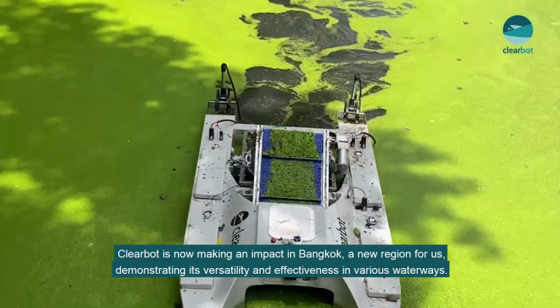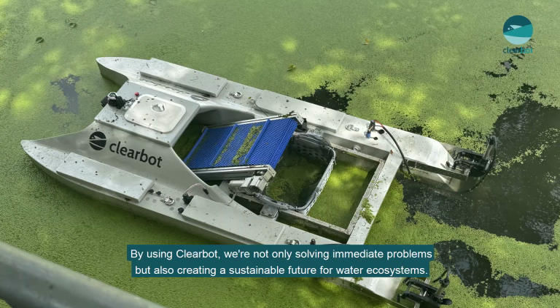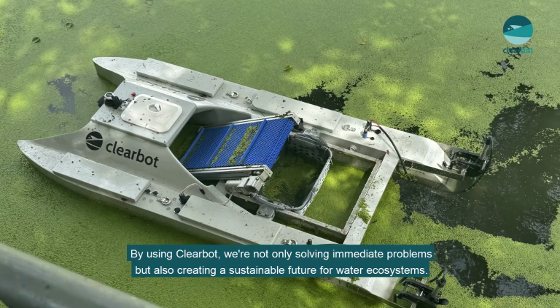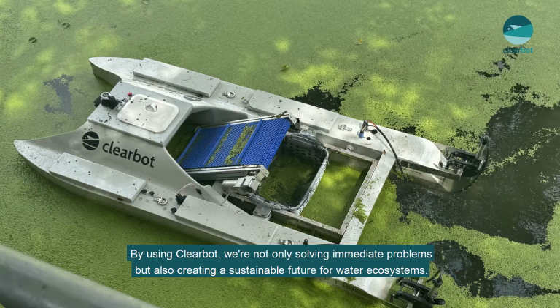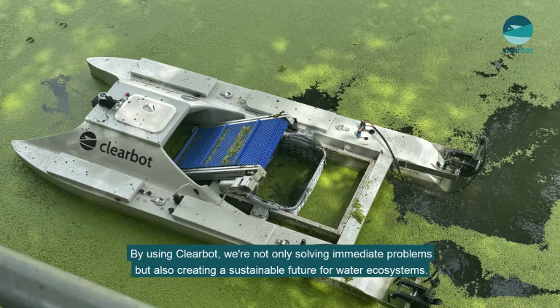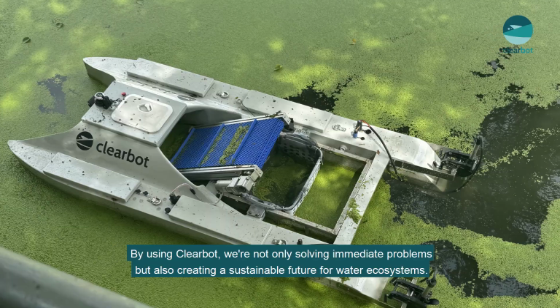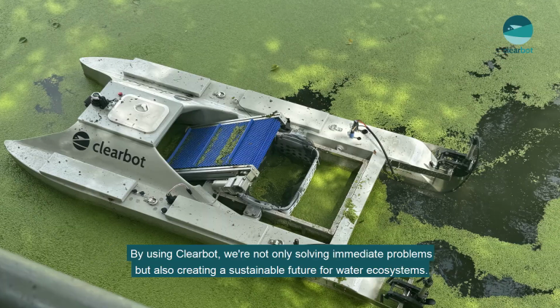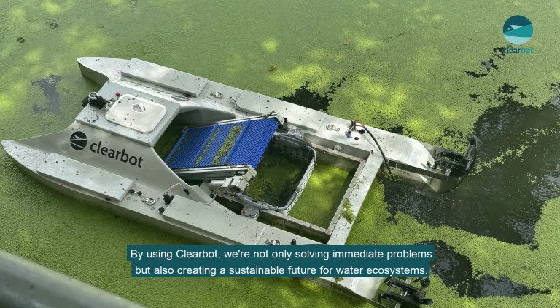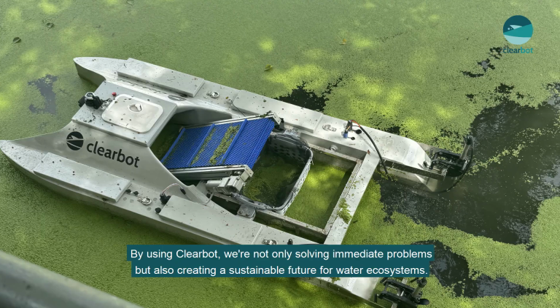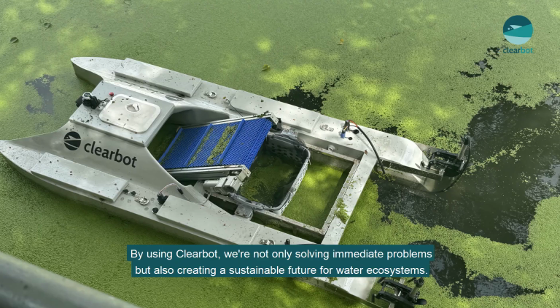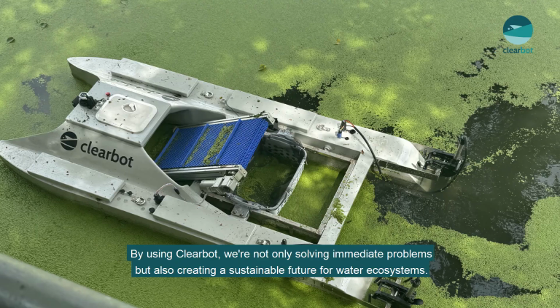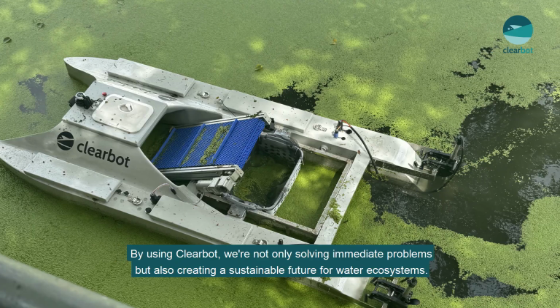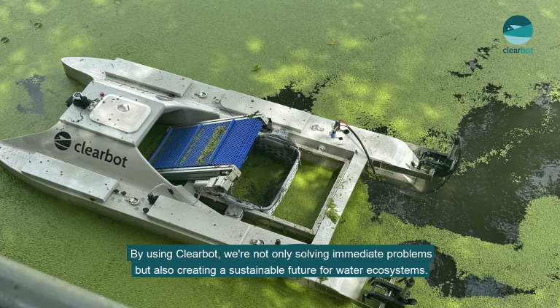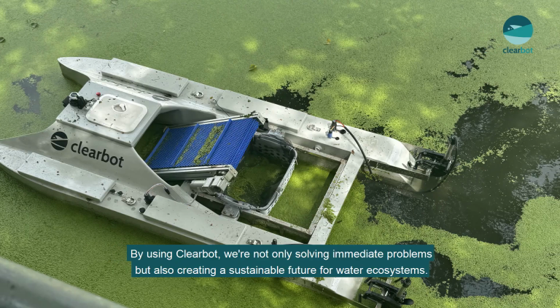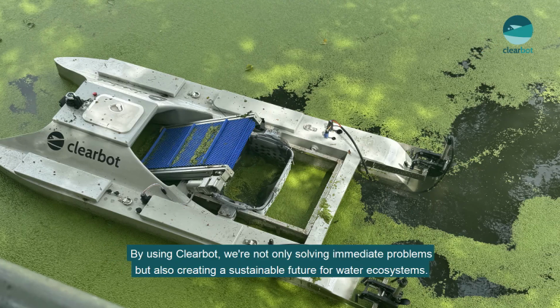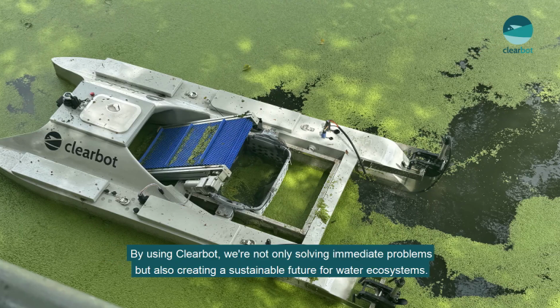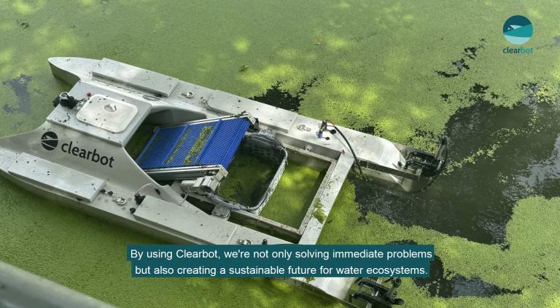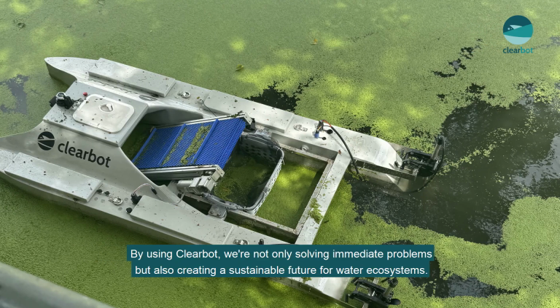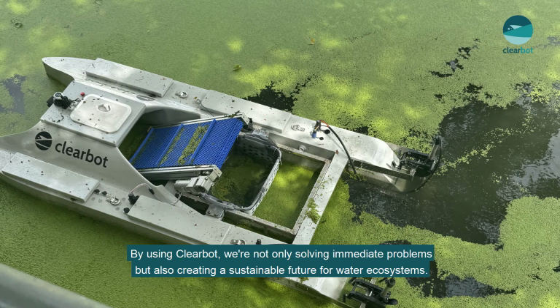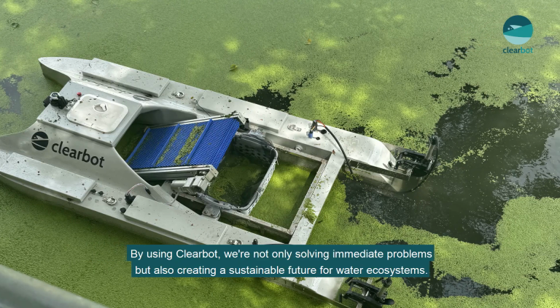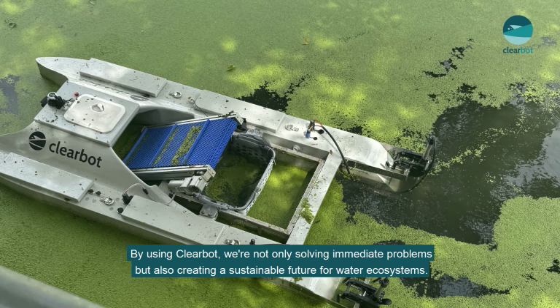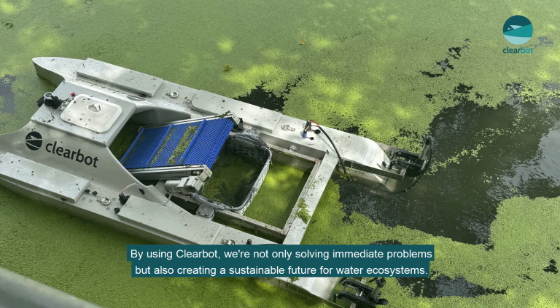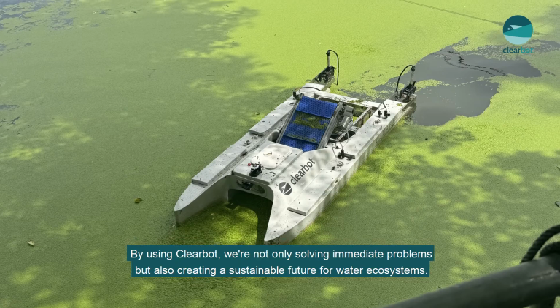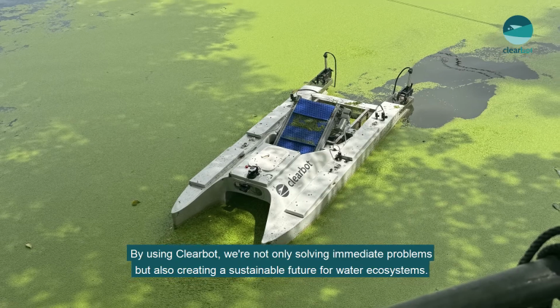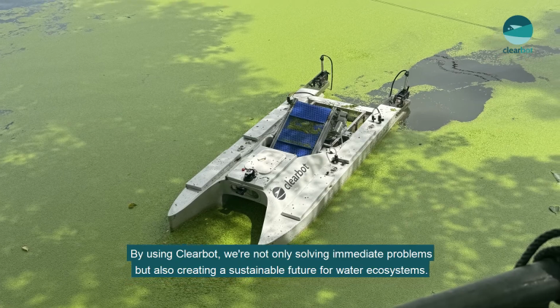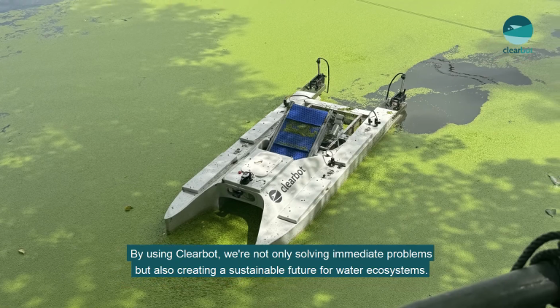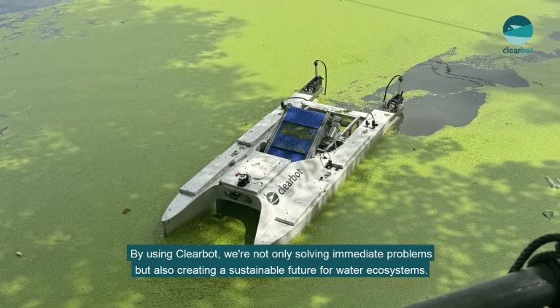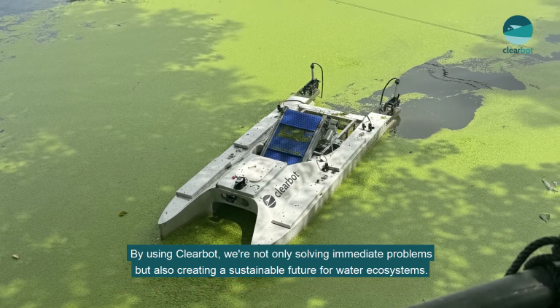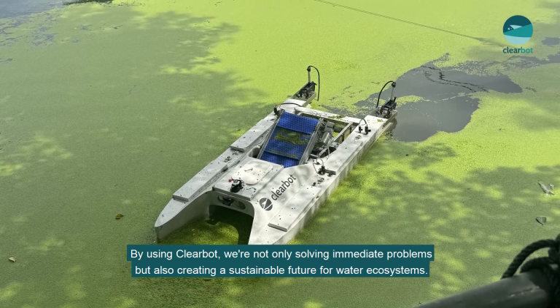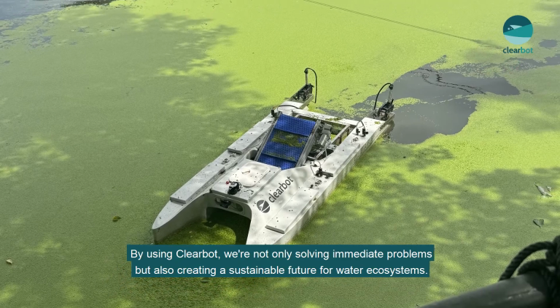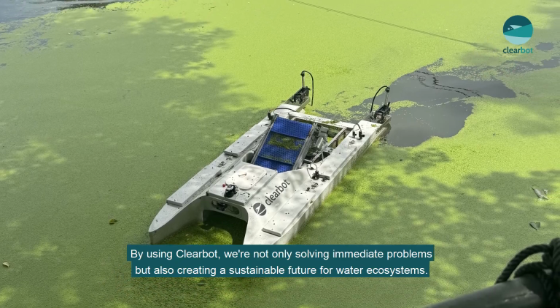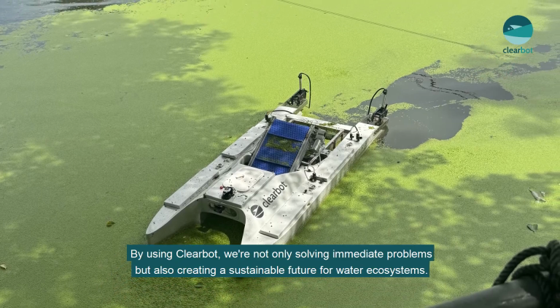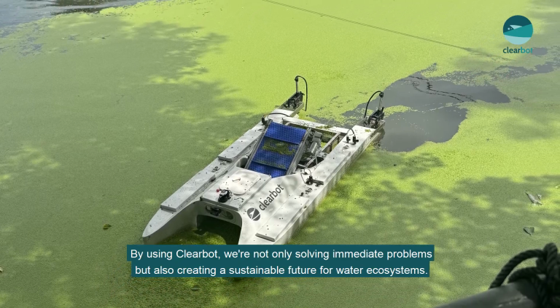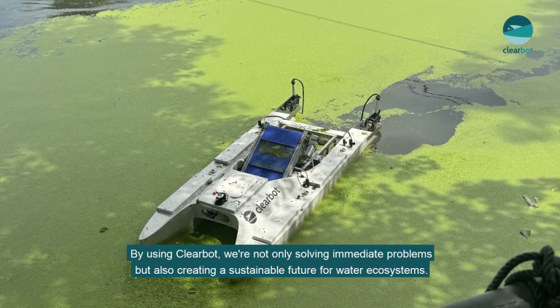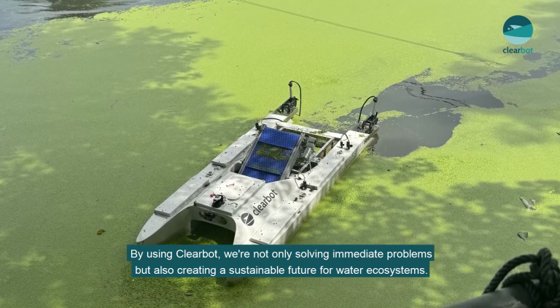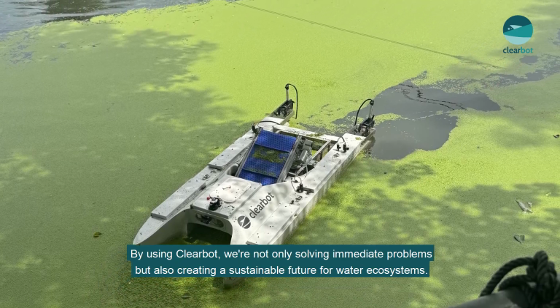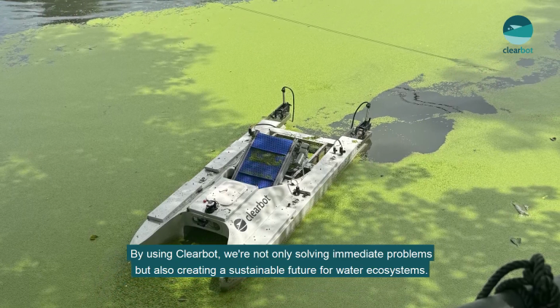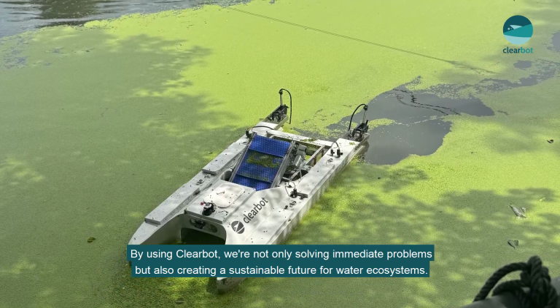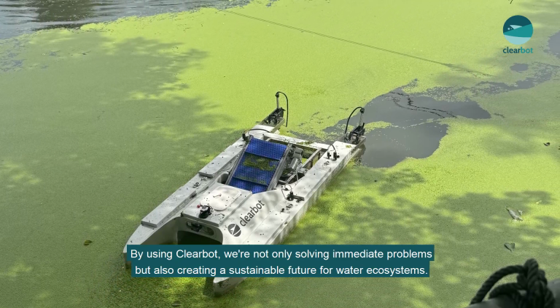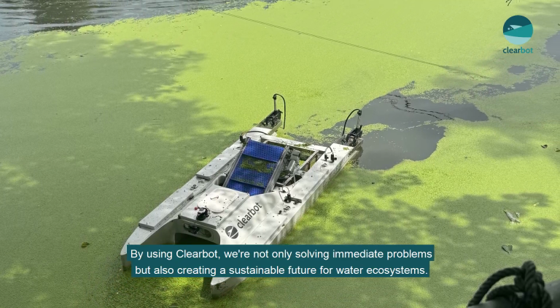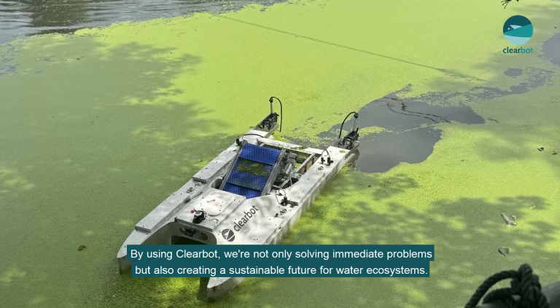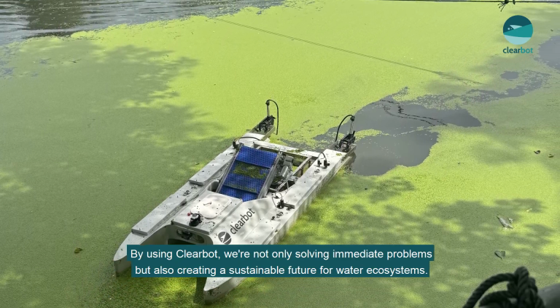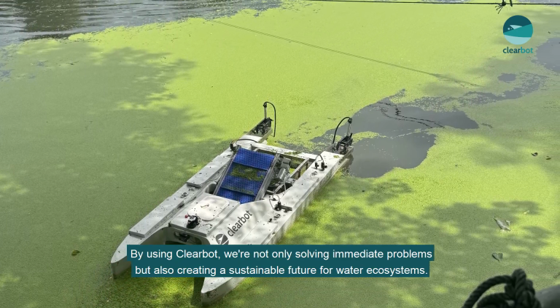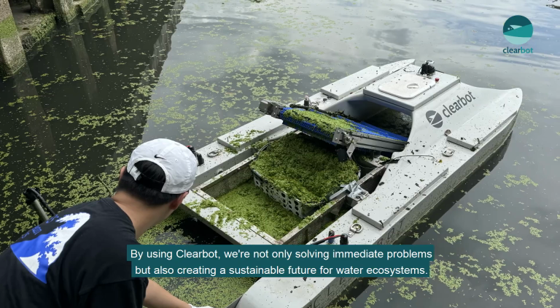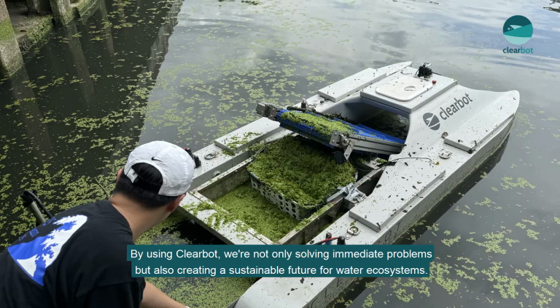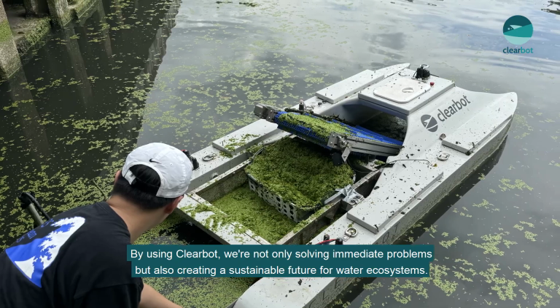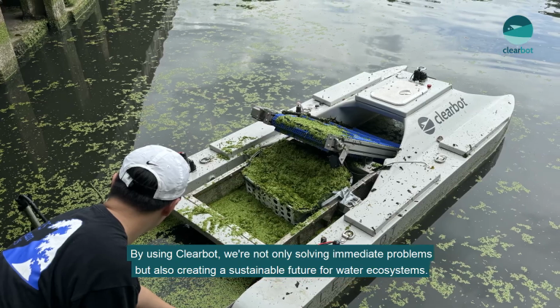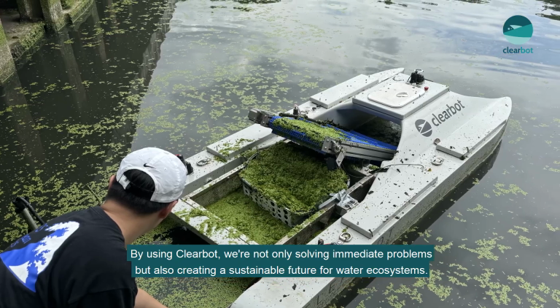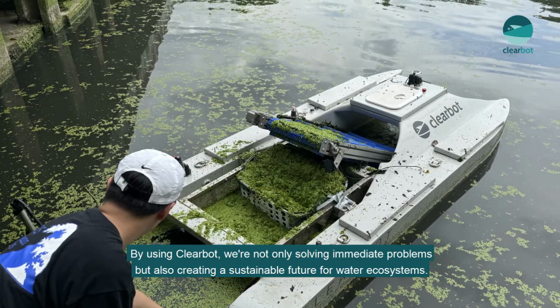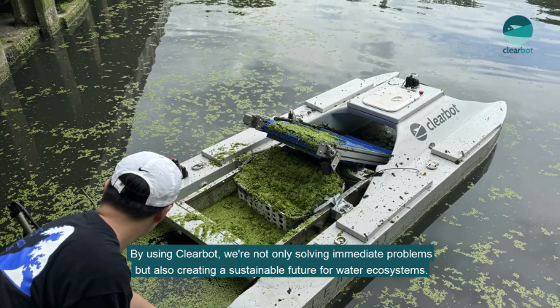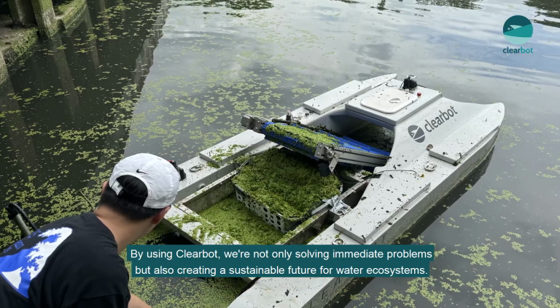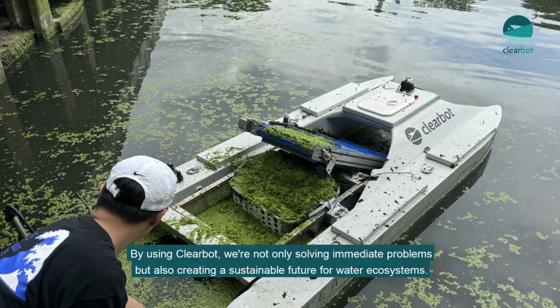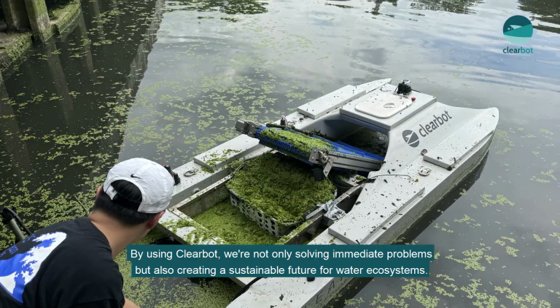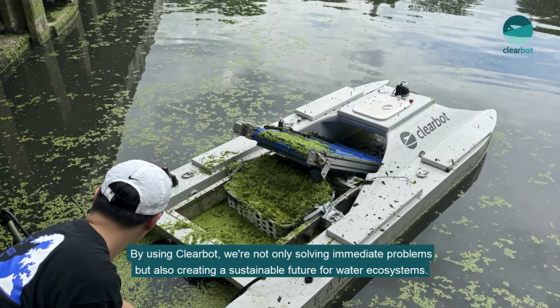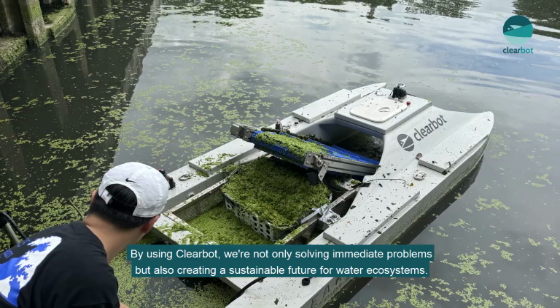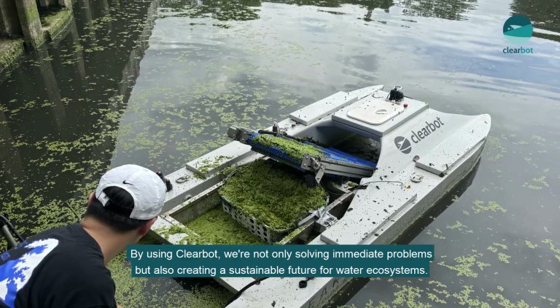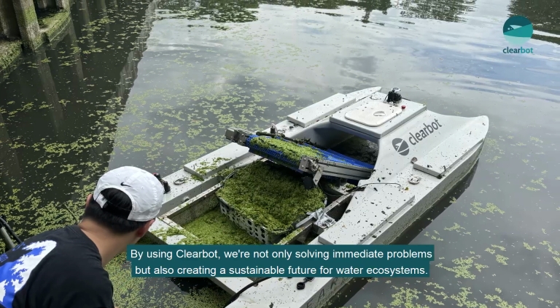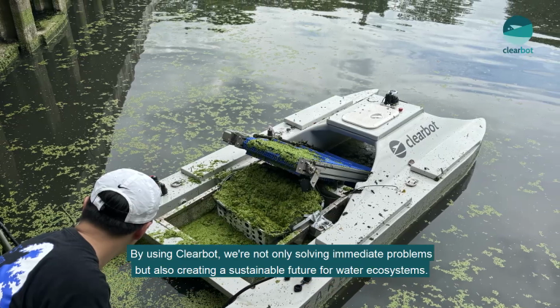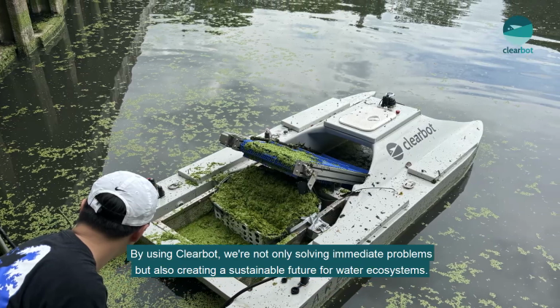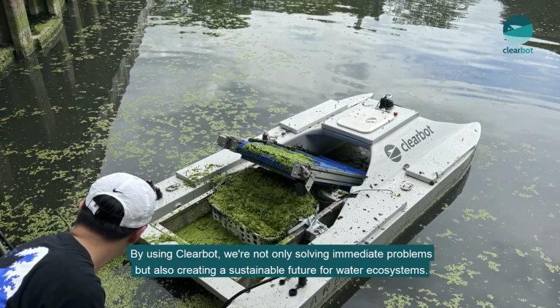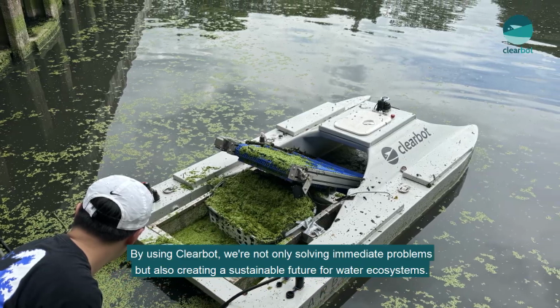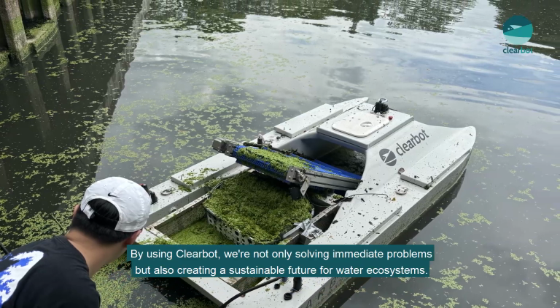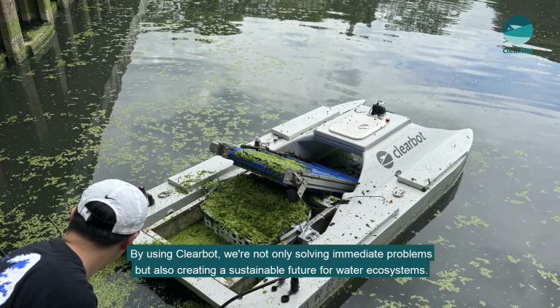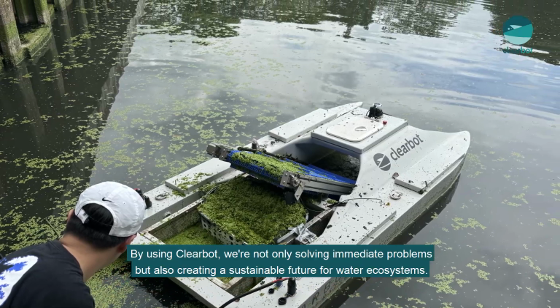By using ClearBot, we are not only solving the immediate problems, but also creating a sustainable future for waterway ecosystems.